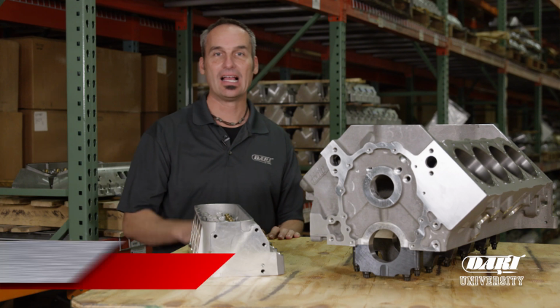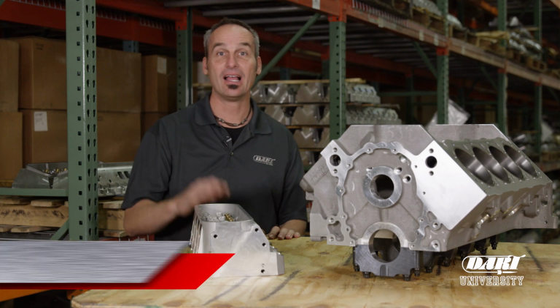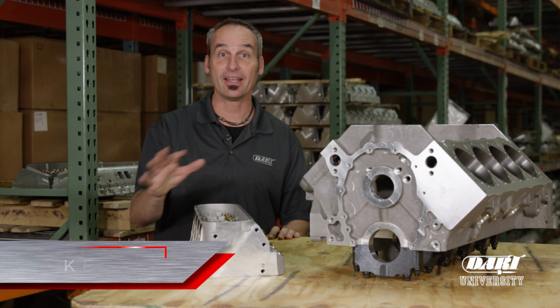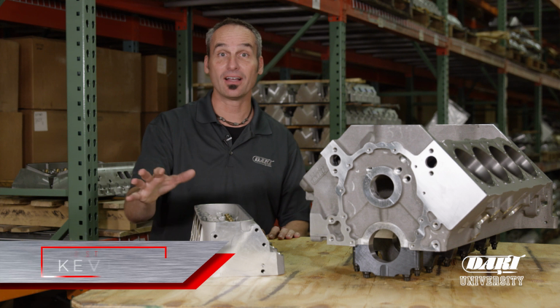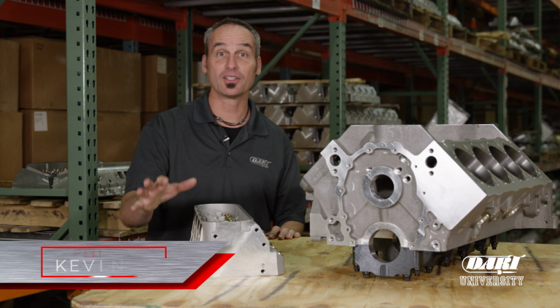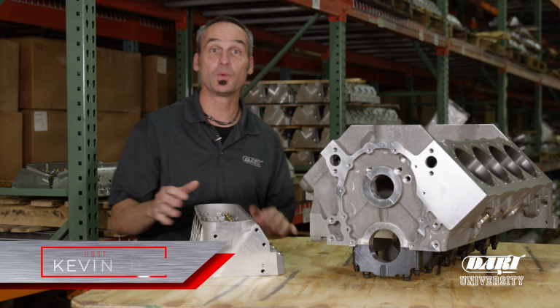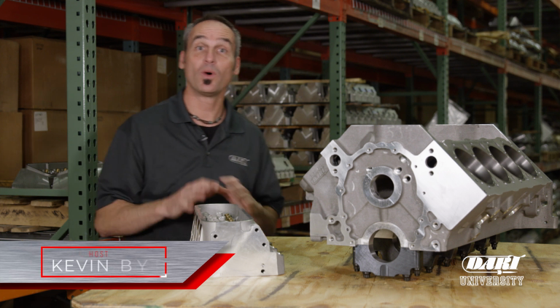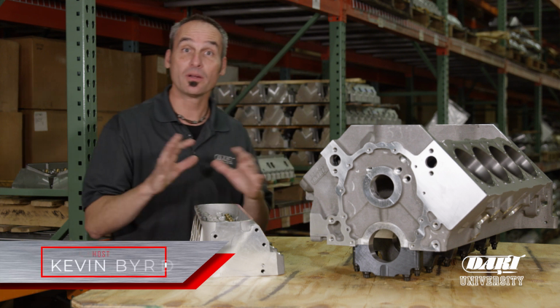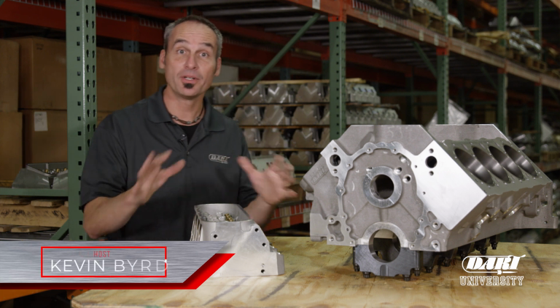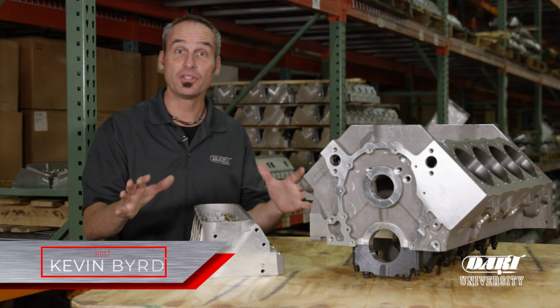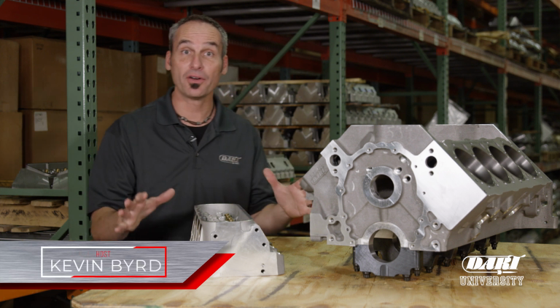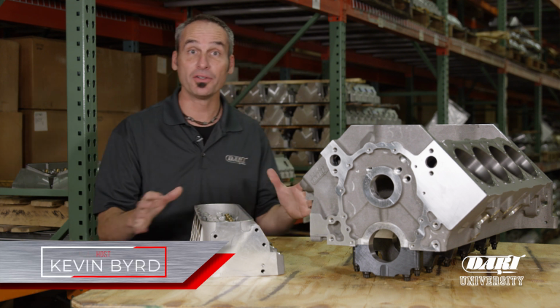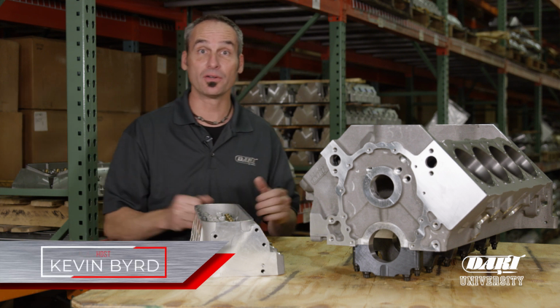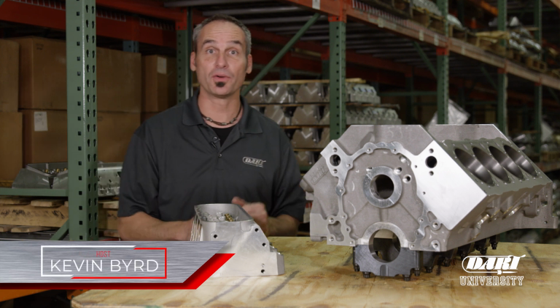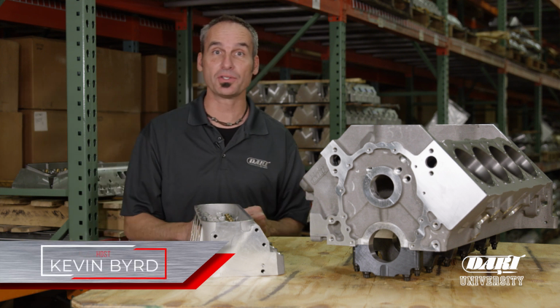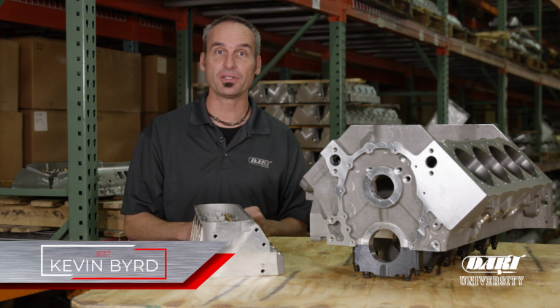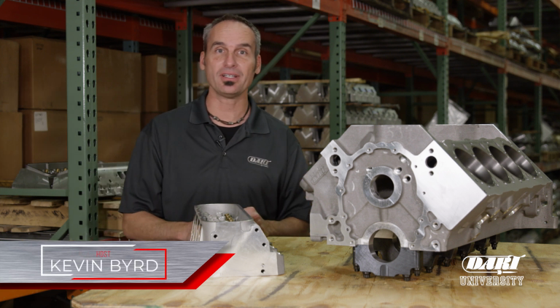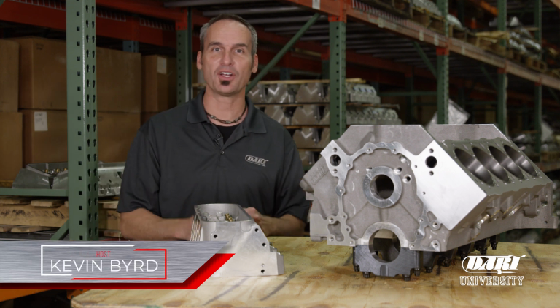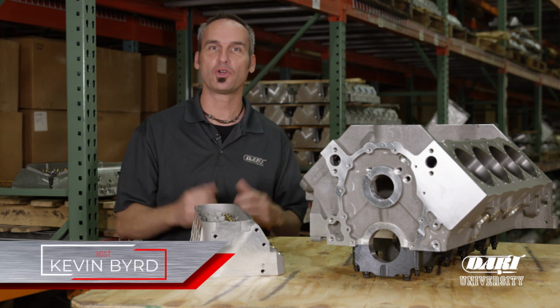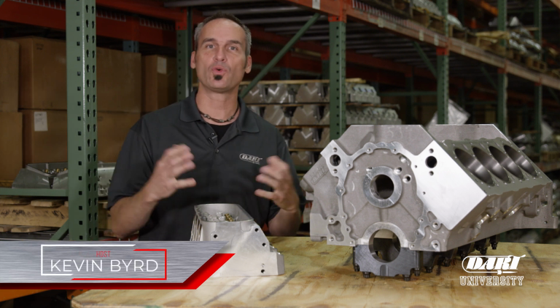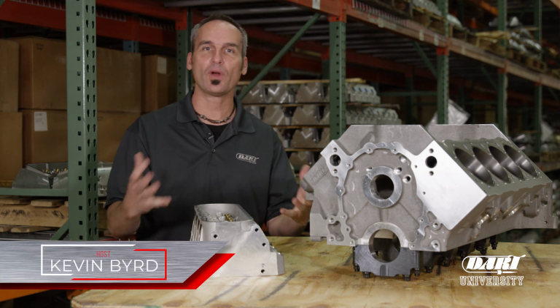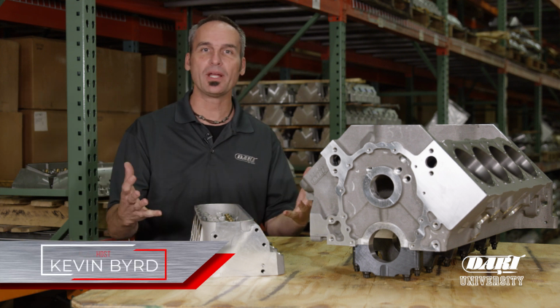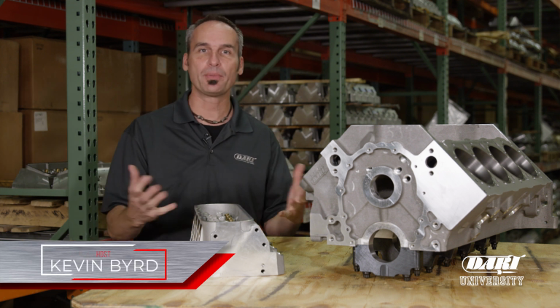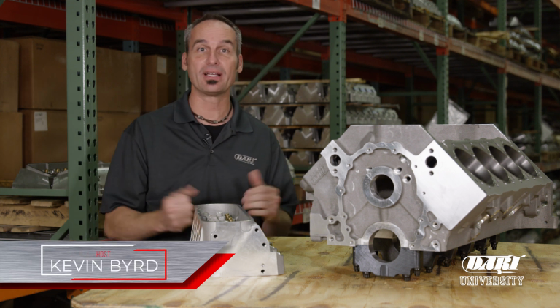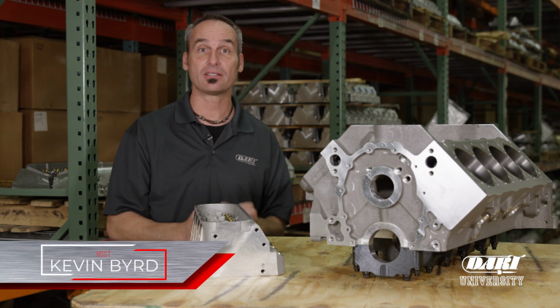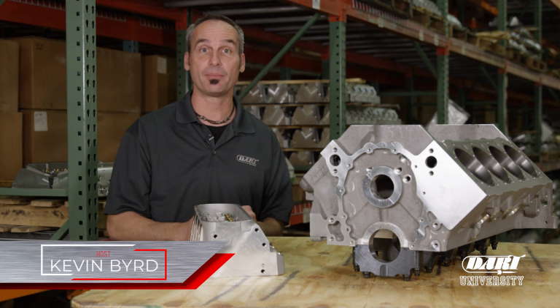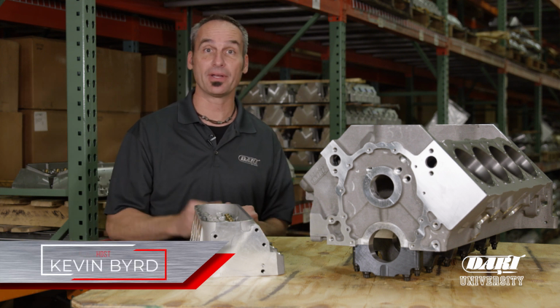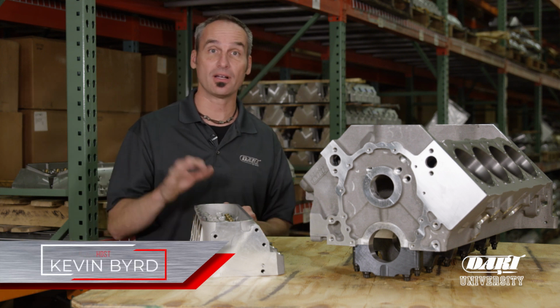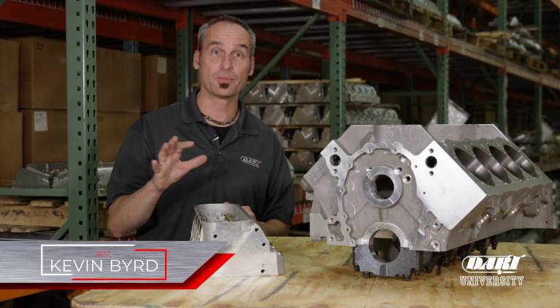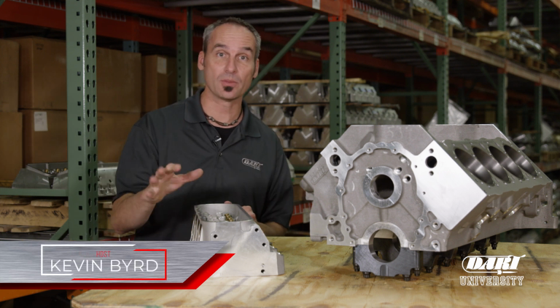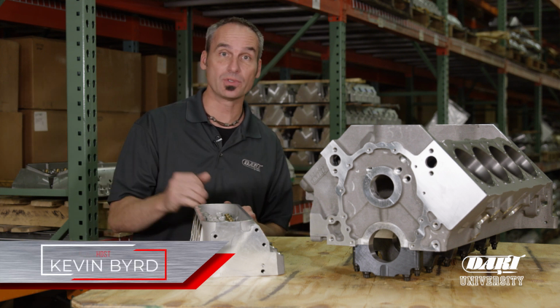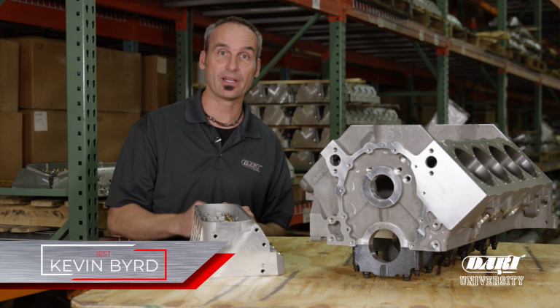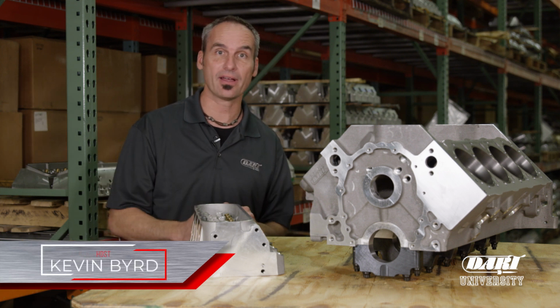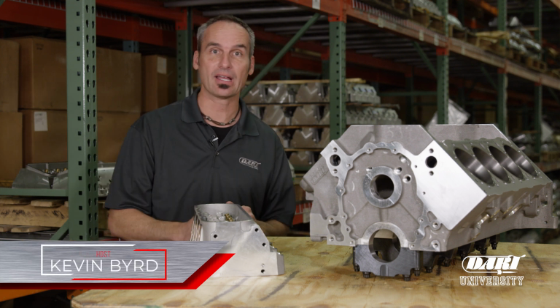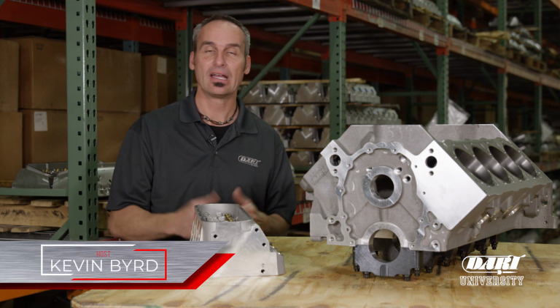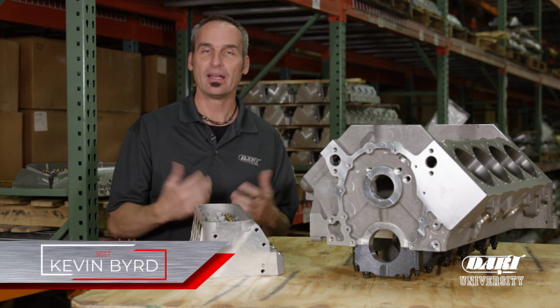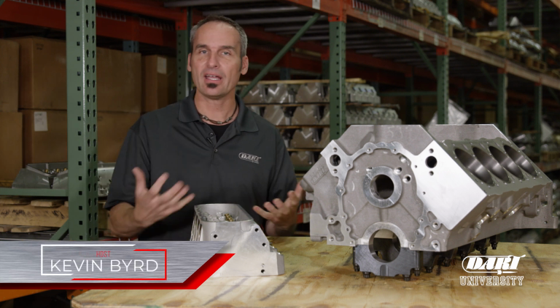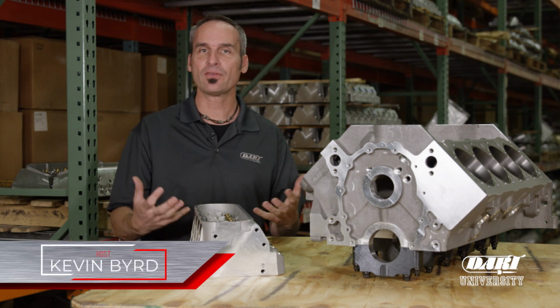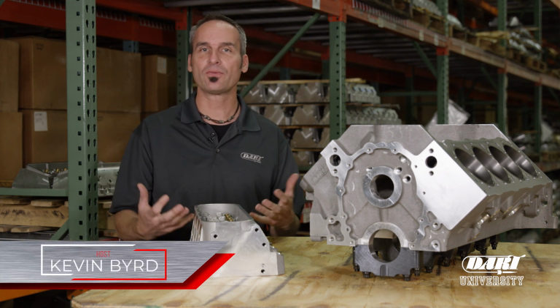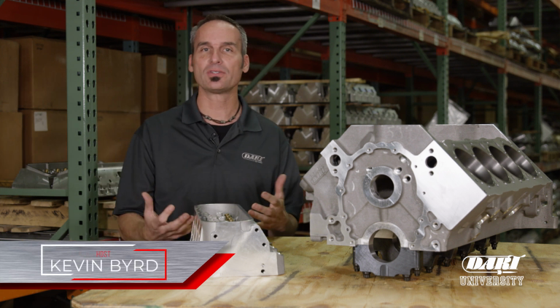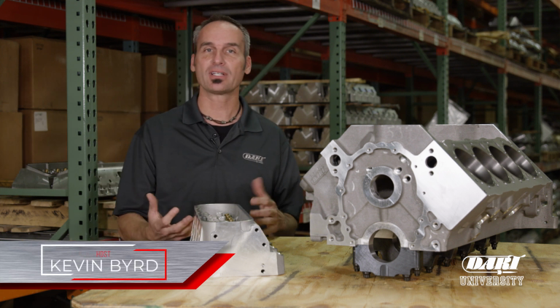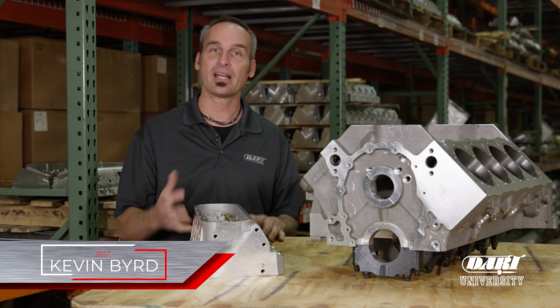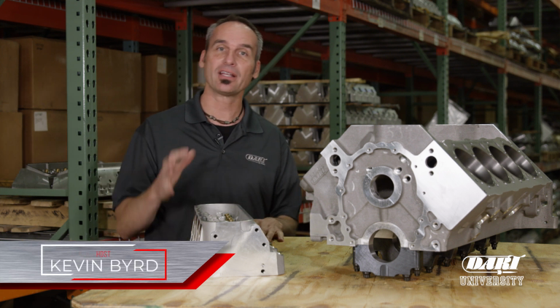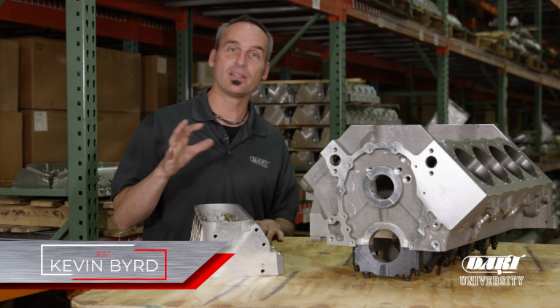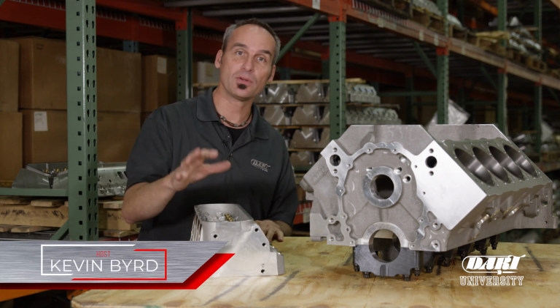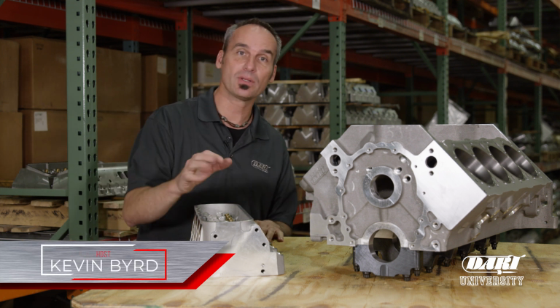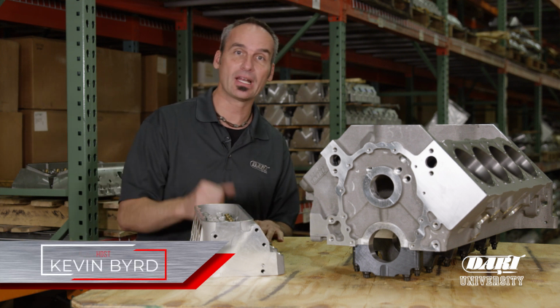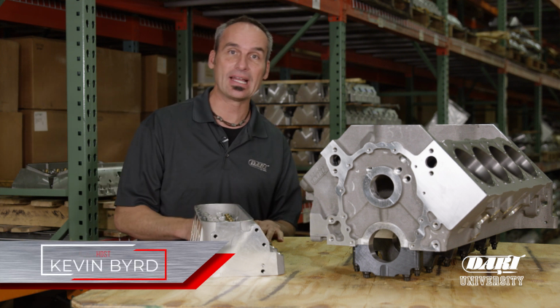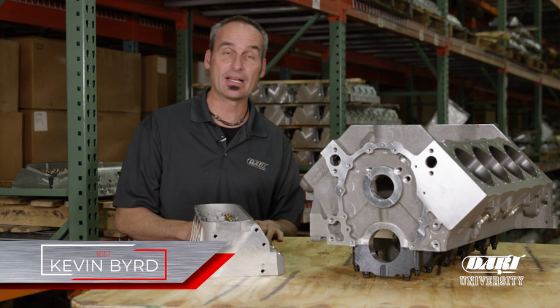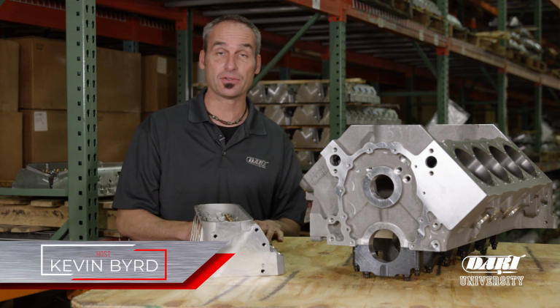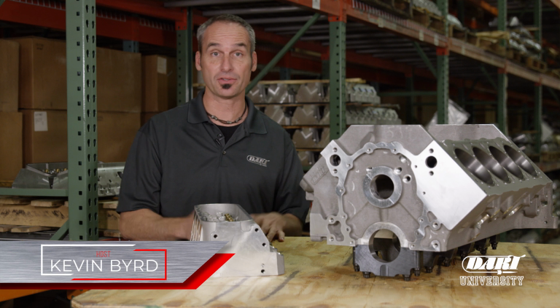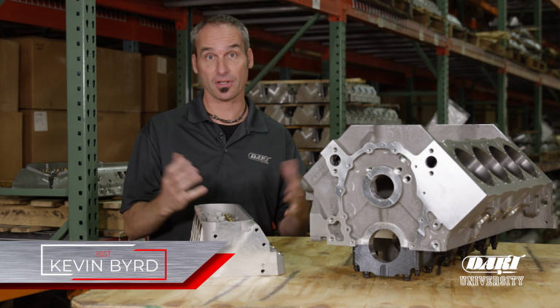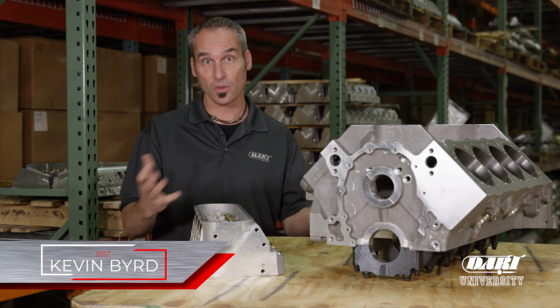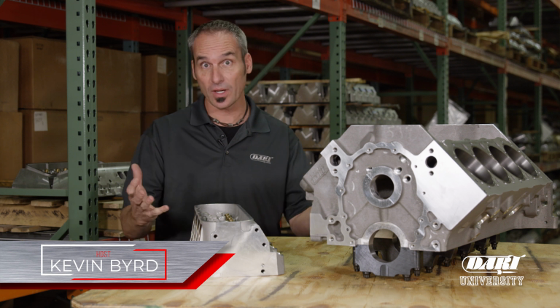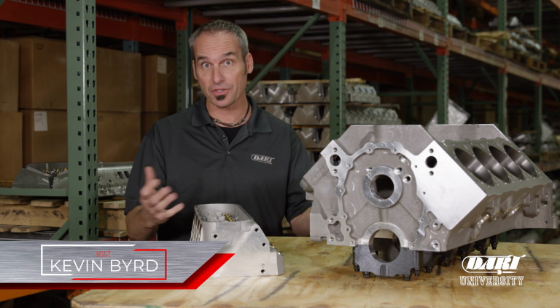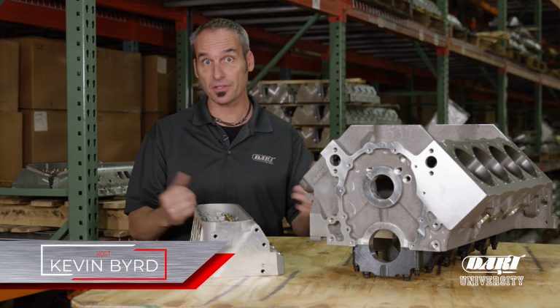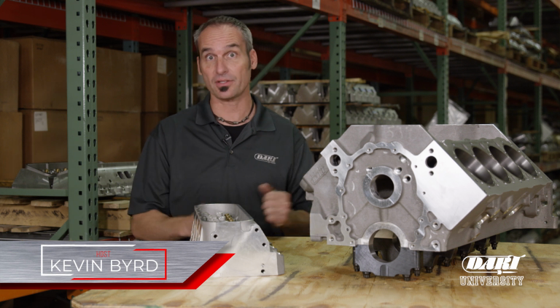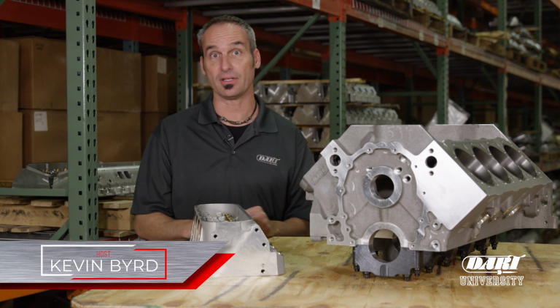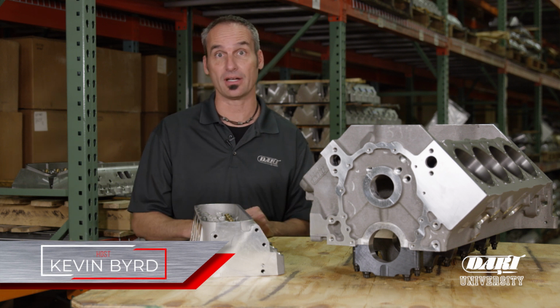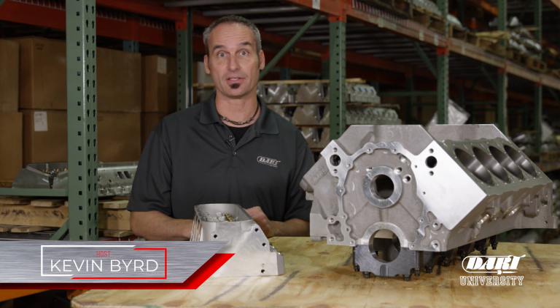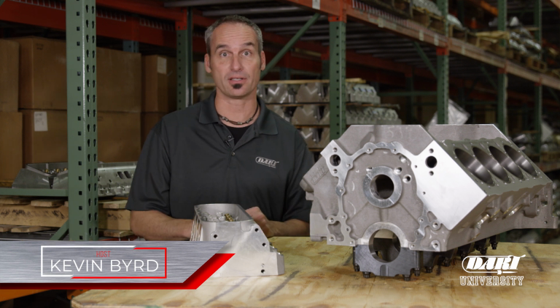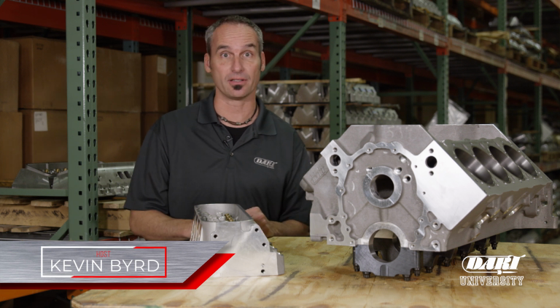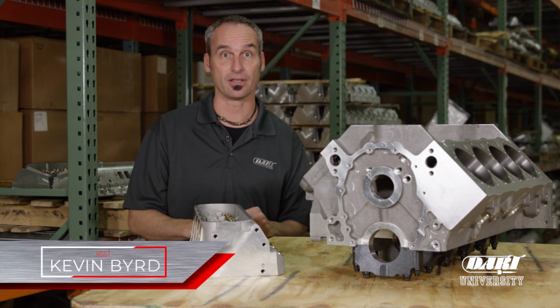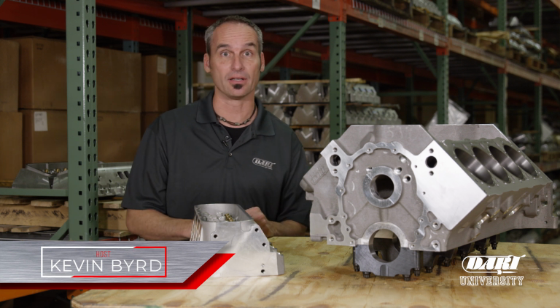Hey guys, welcome to Dart University — a great place to pick up some tech and for us to give you answers to questions that you guys send in.